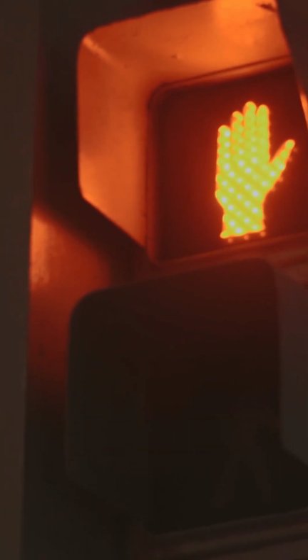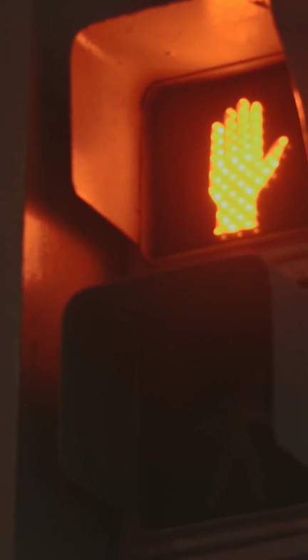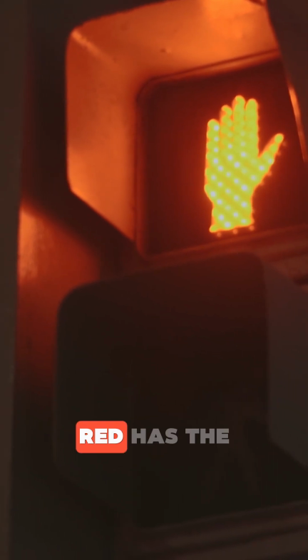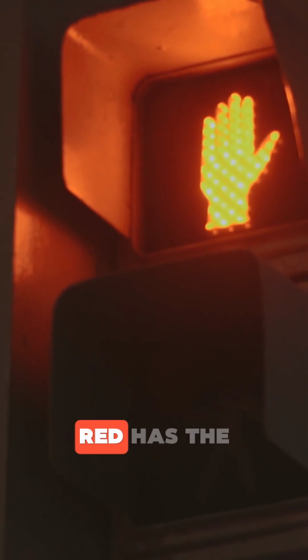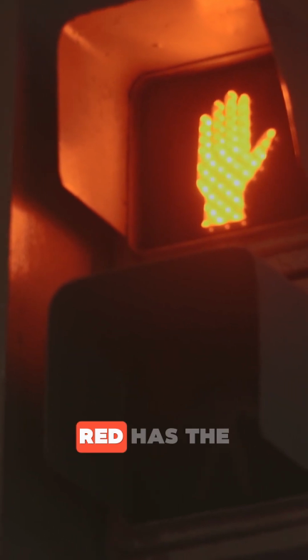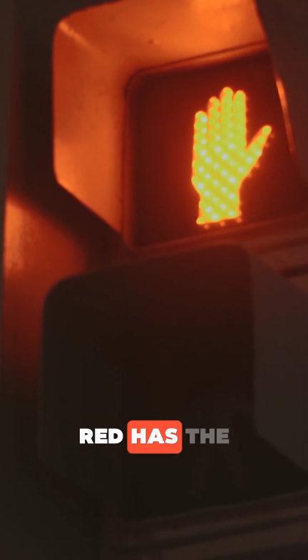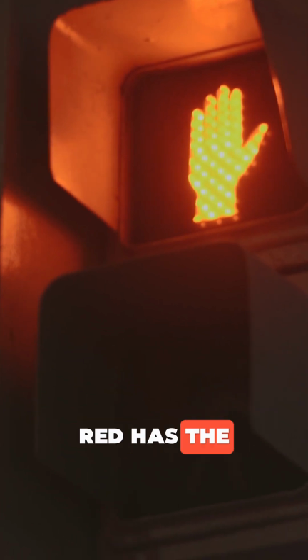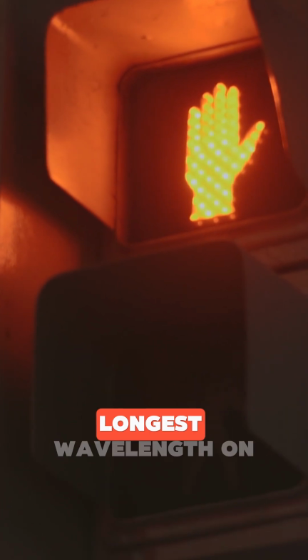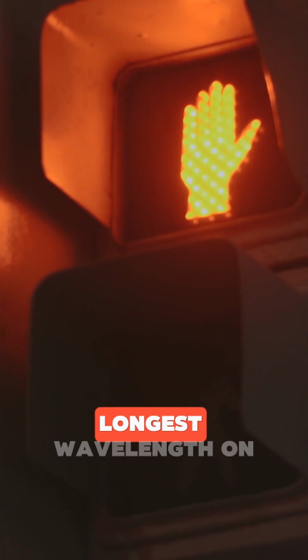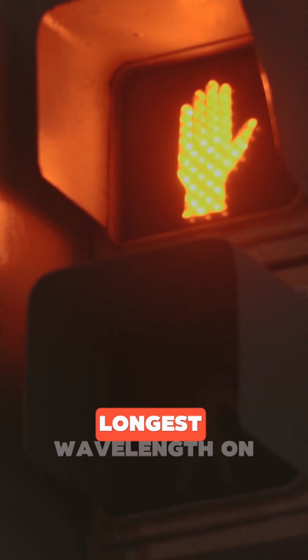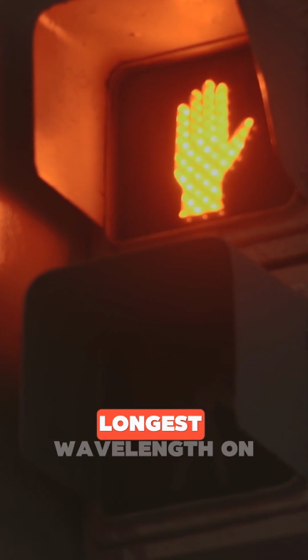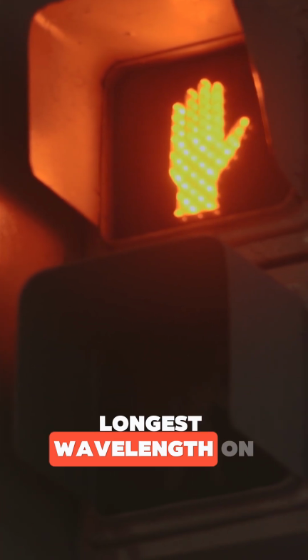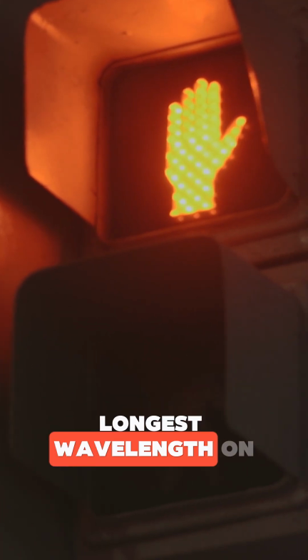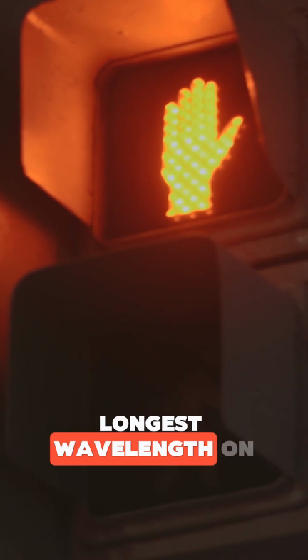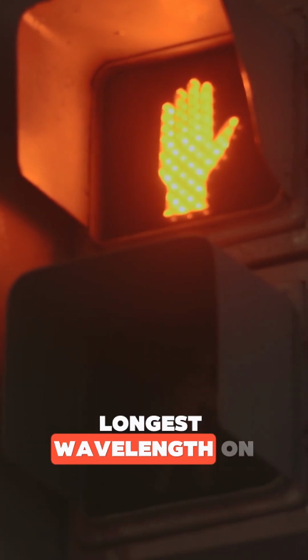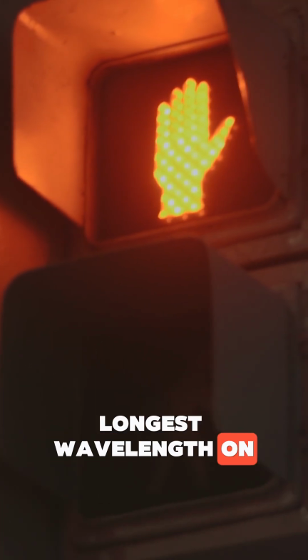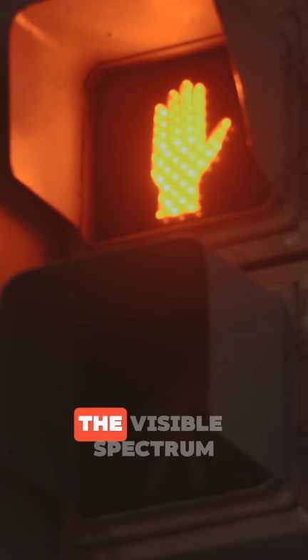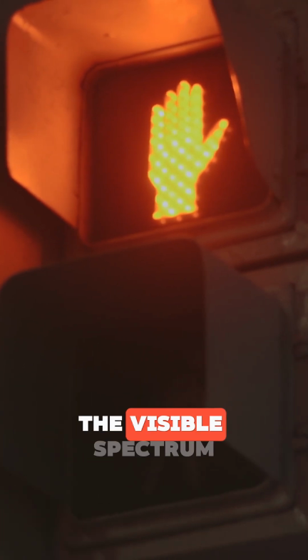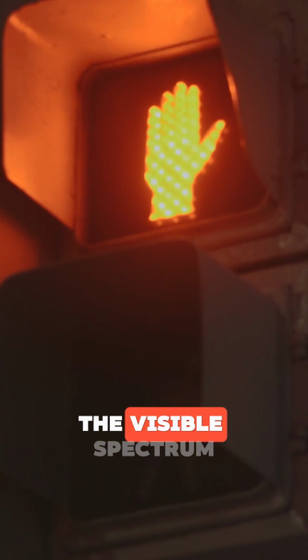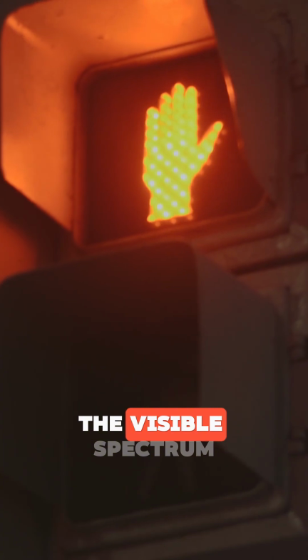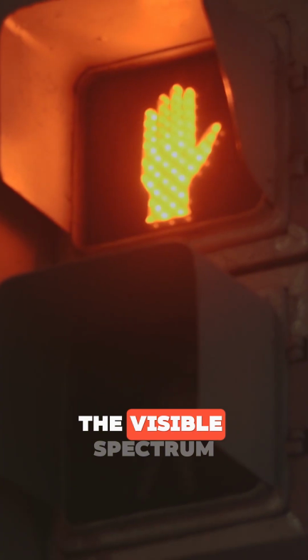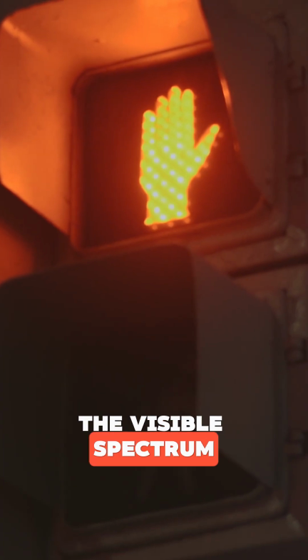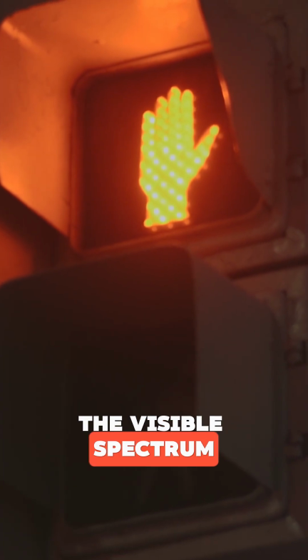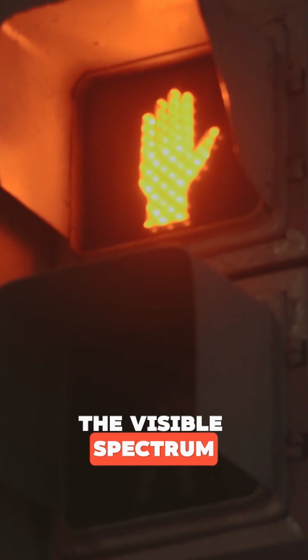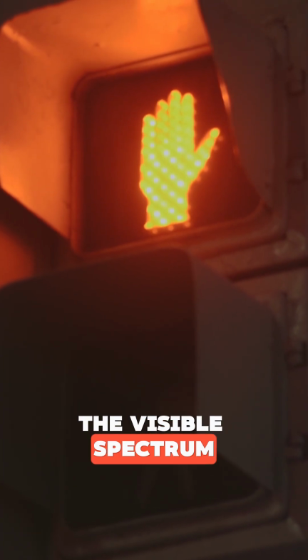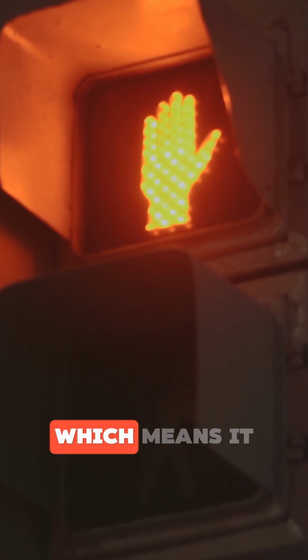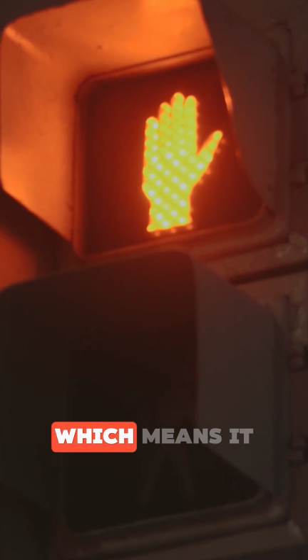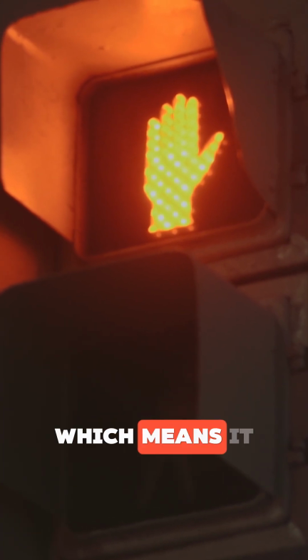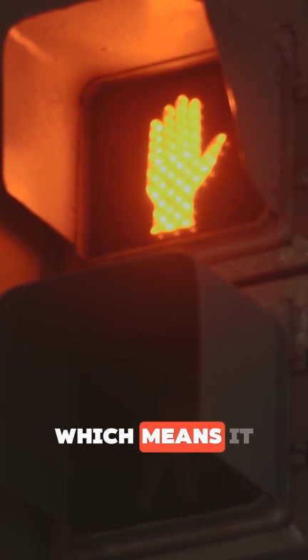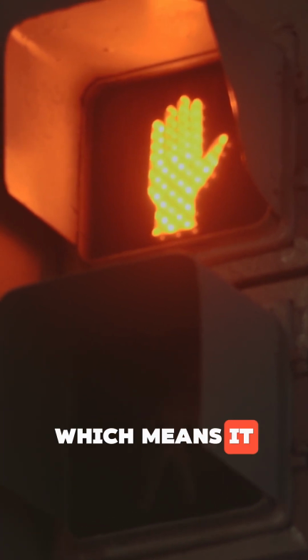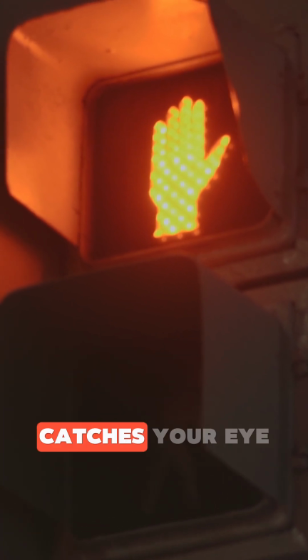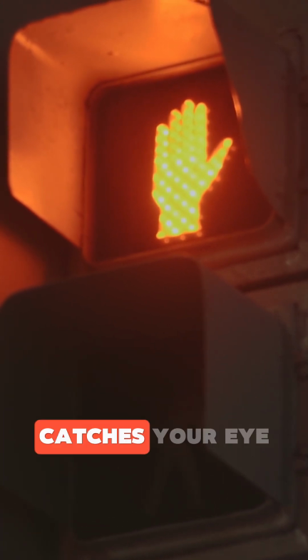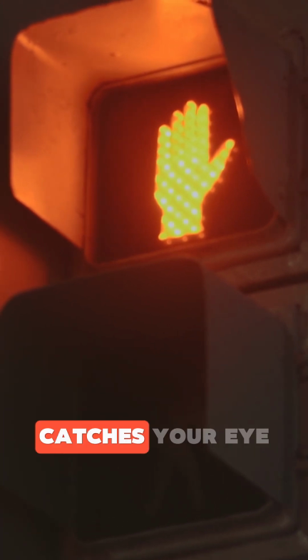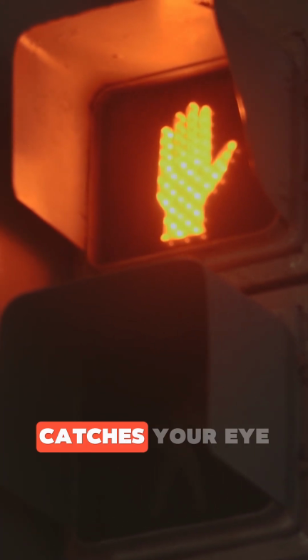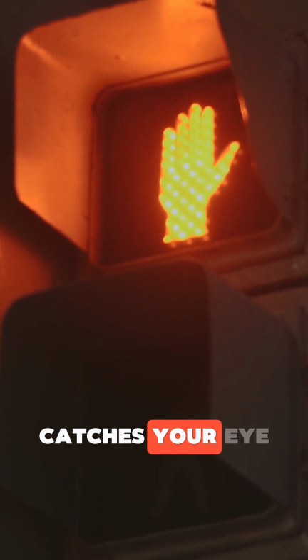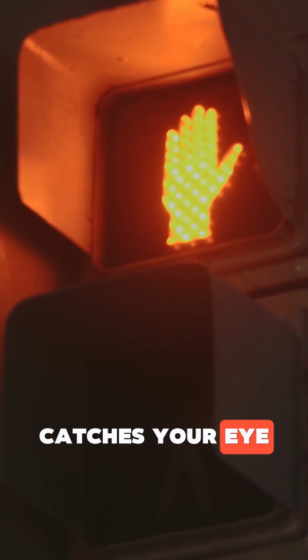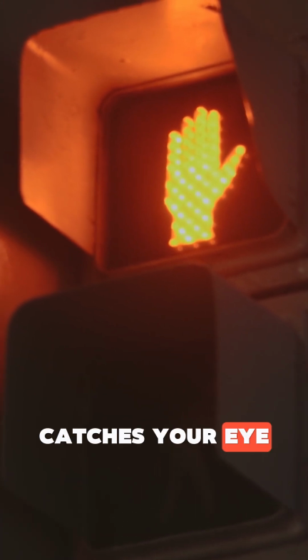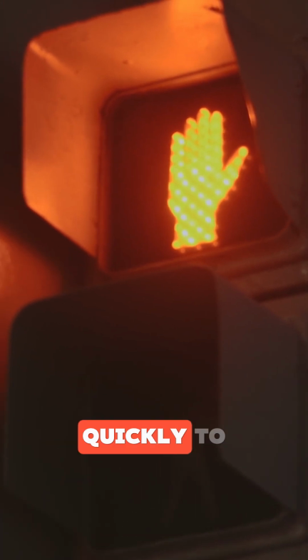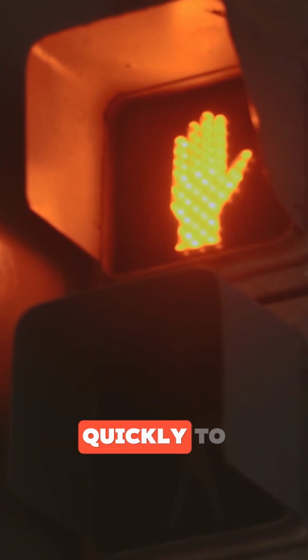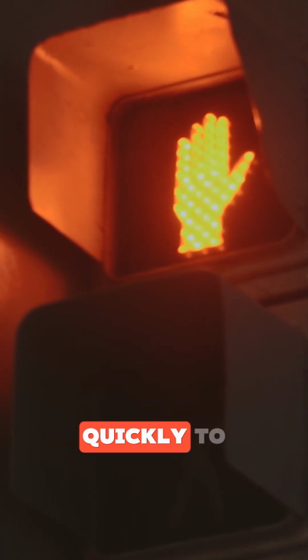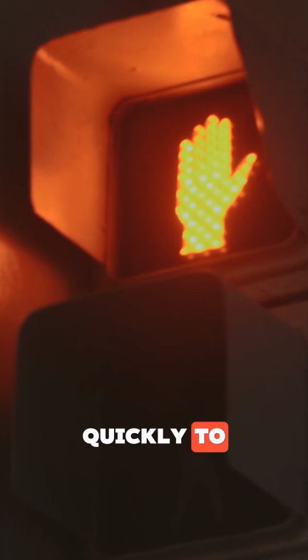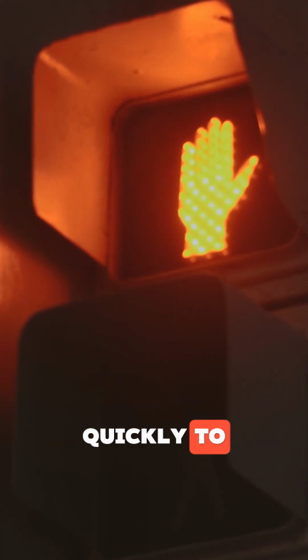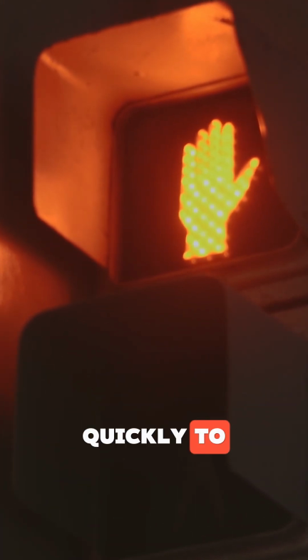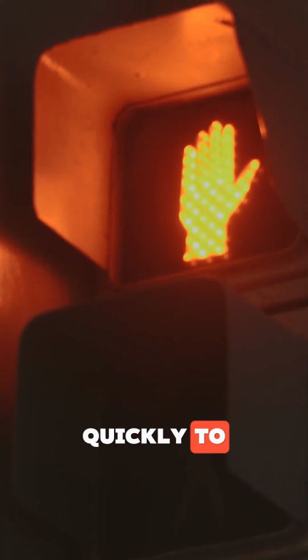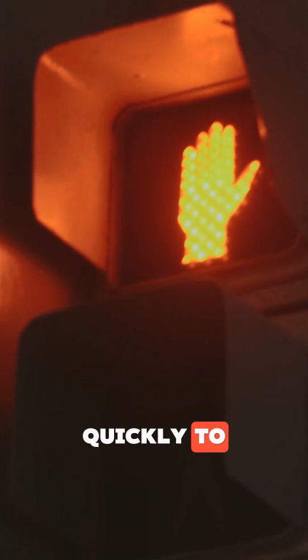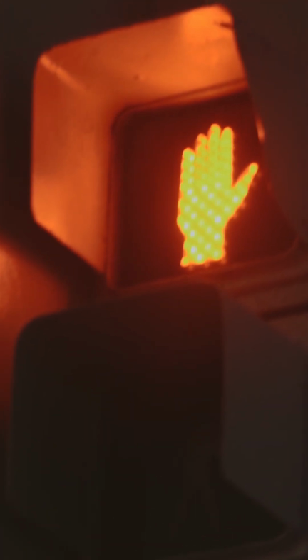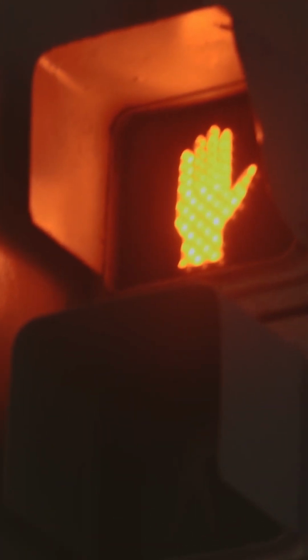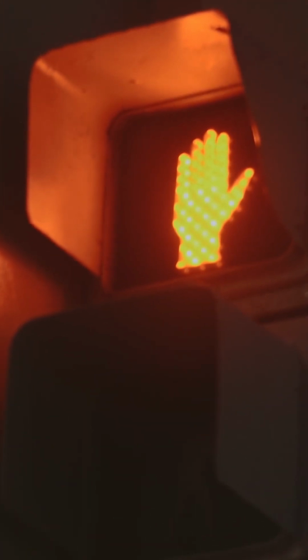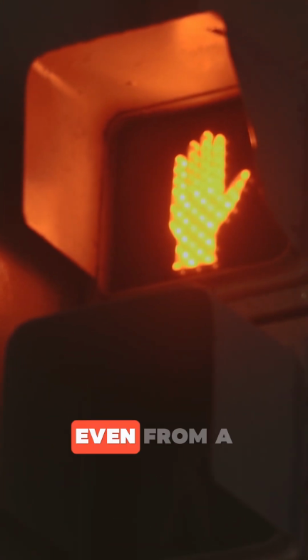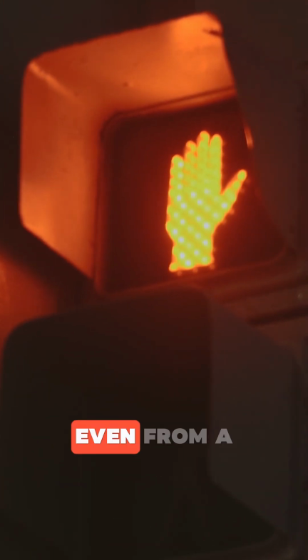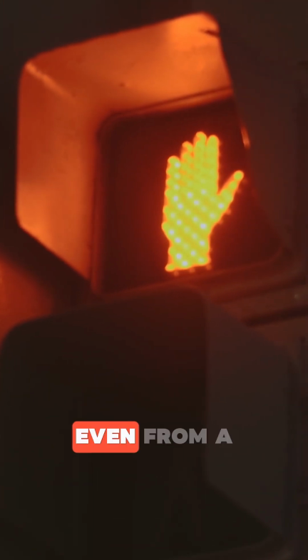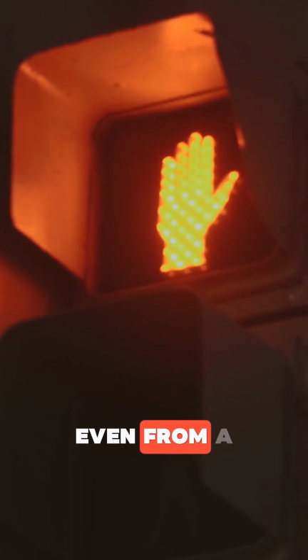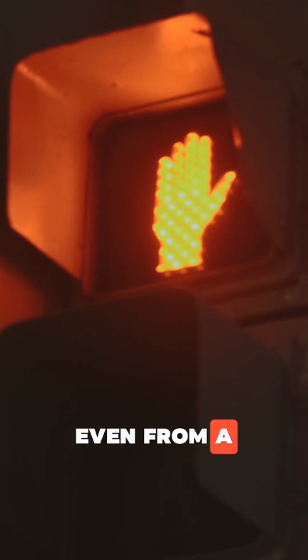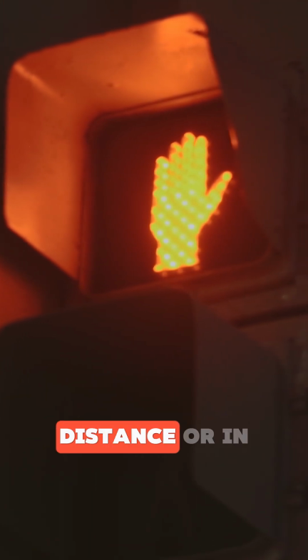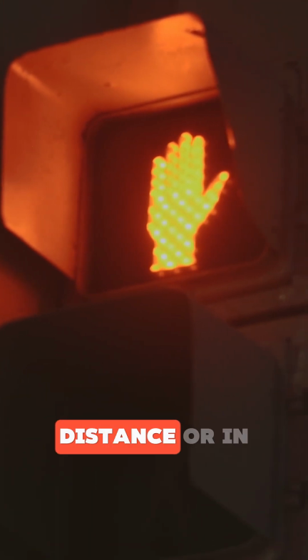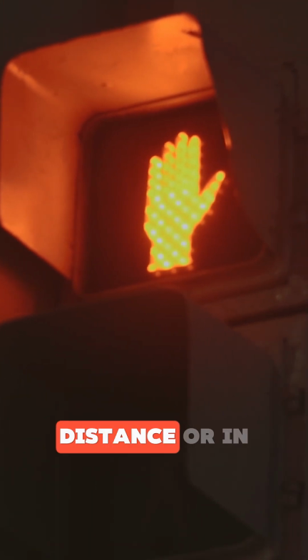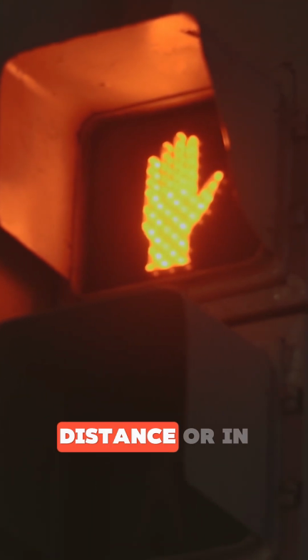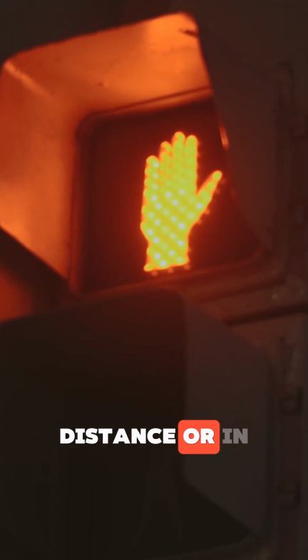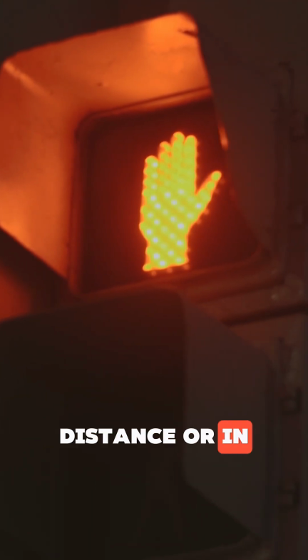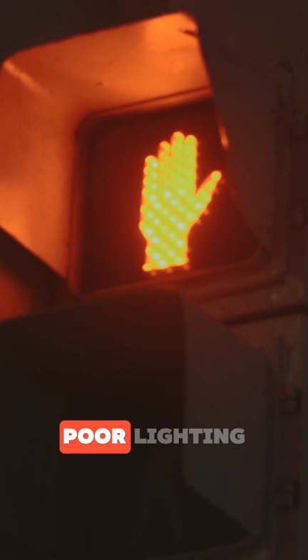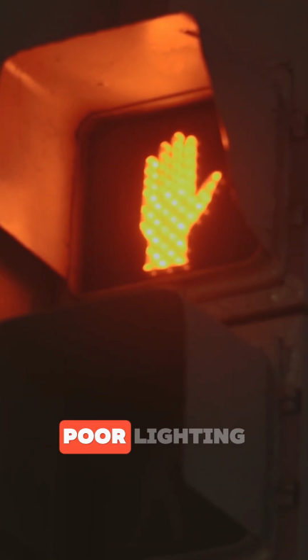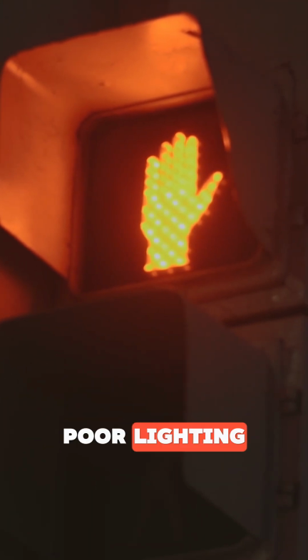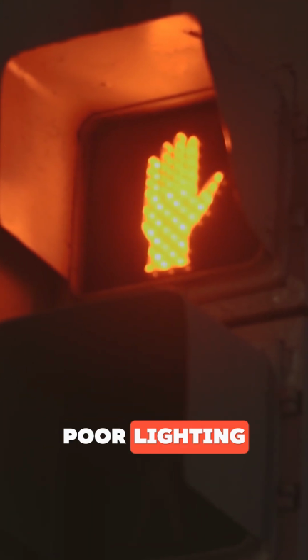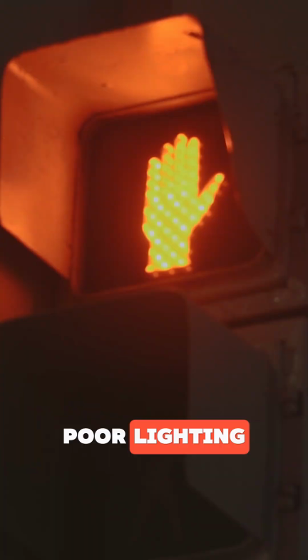Red has the longest wavelength on the visible spectrum, which means it catches your eye quickly, even from a distance or in poor lighting.